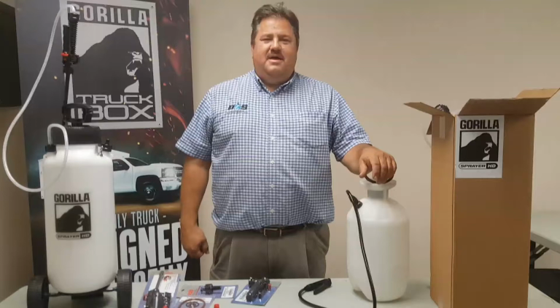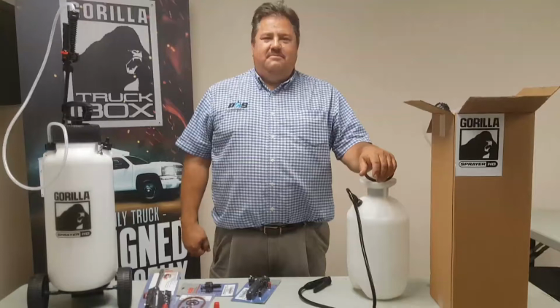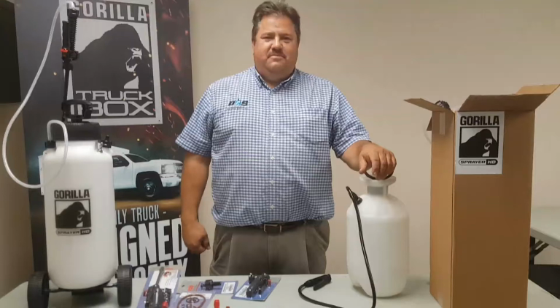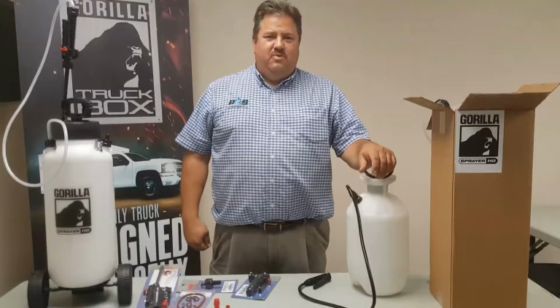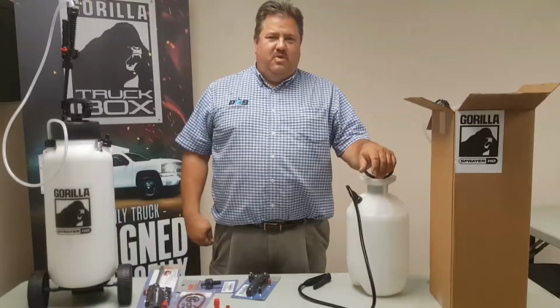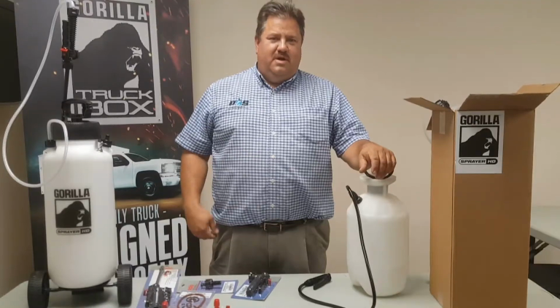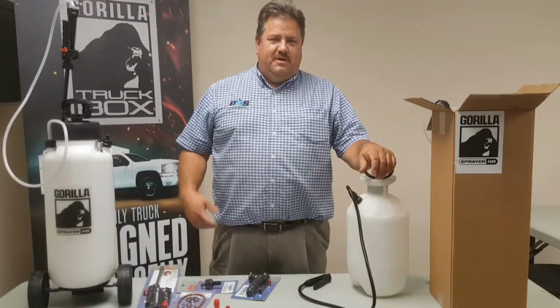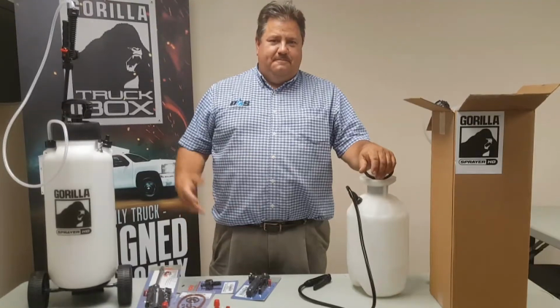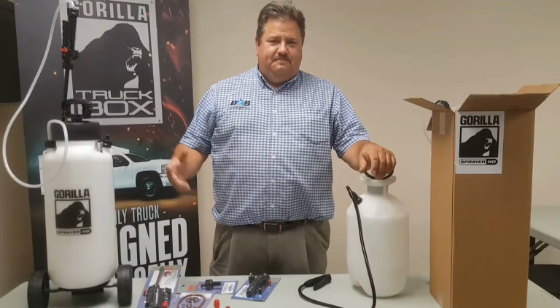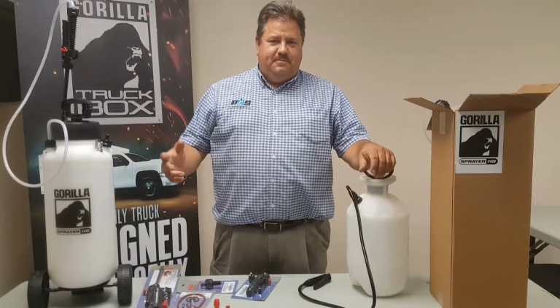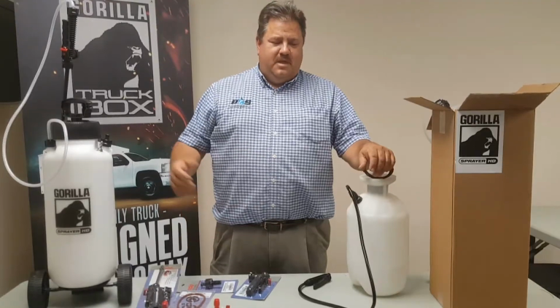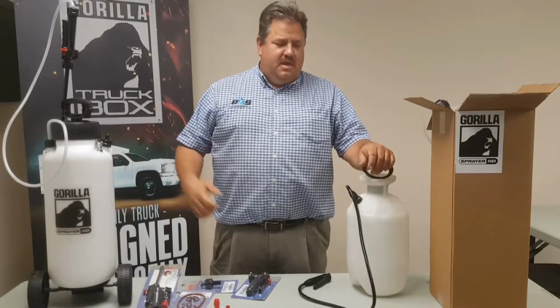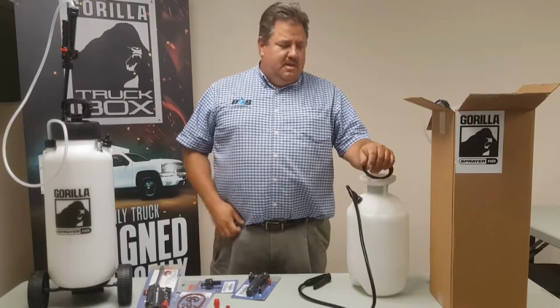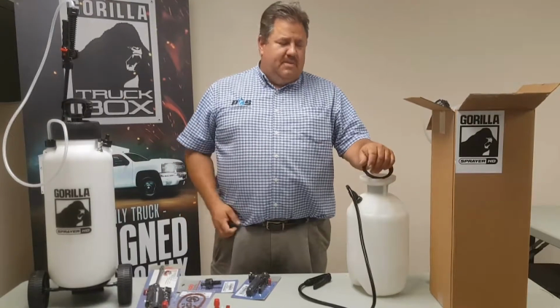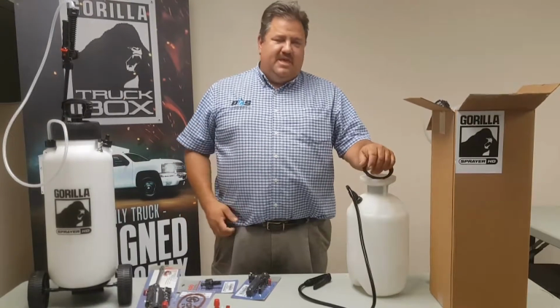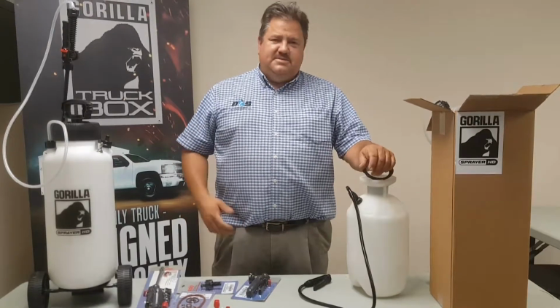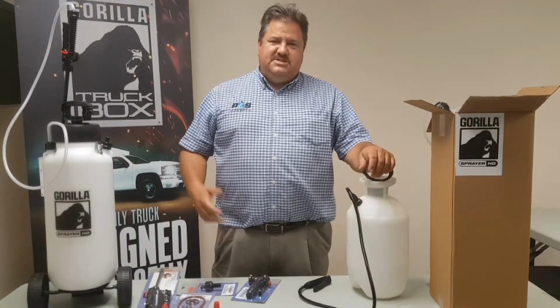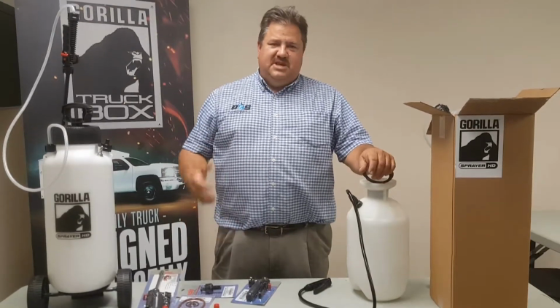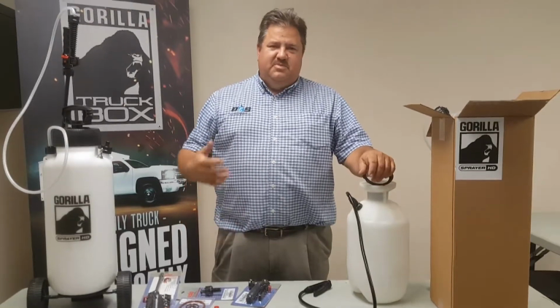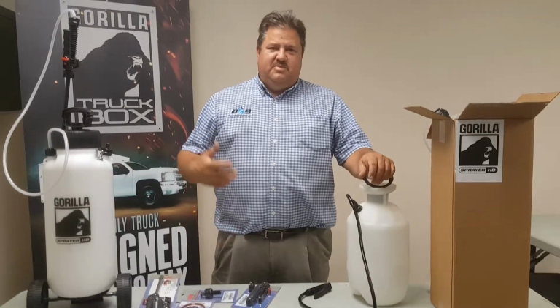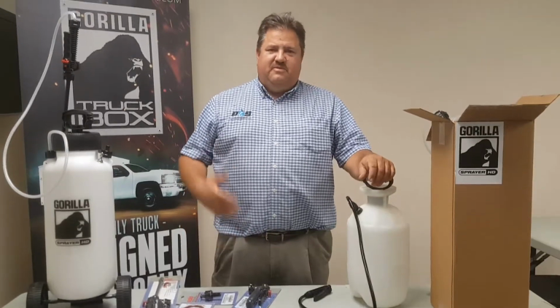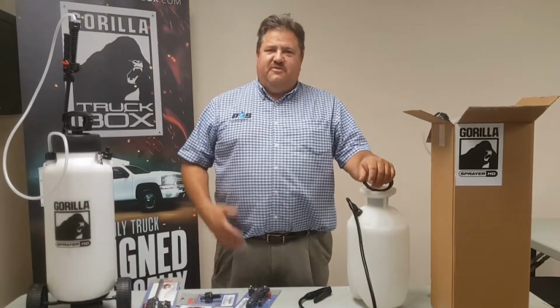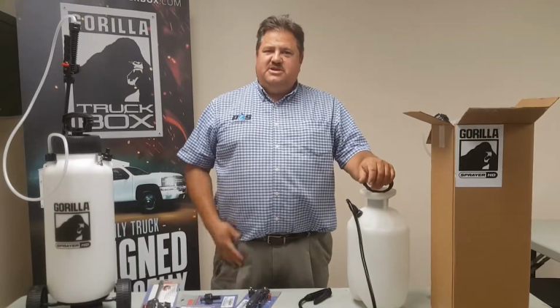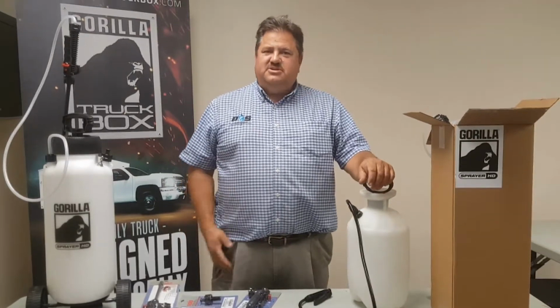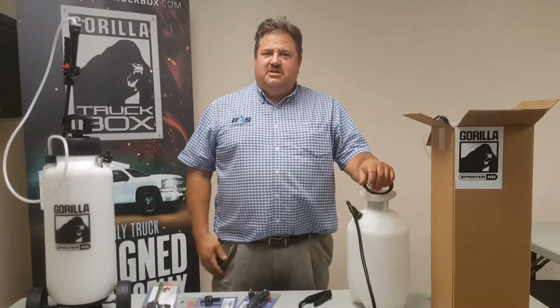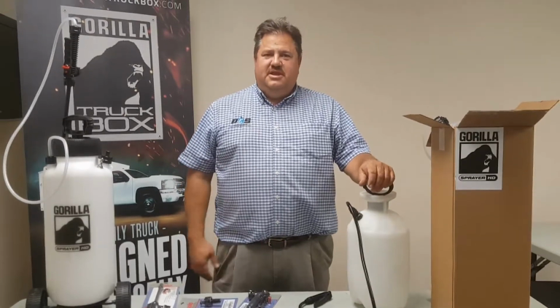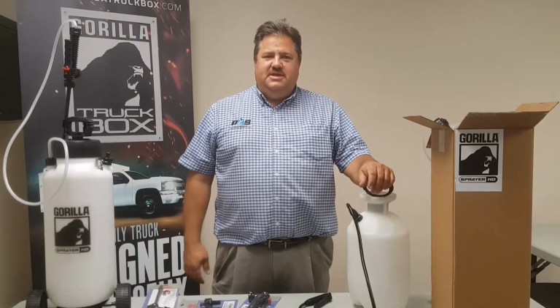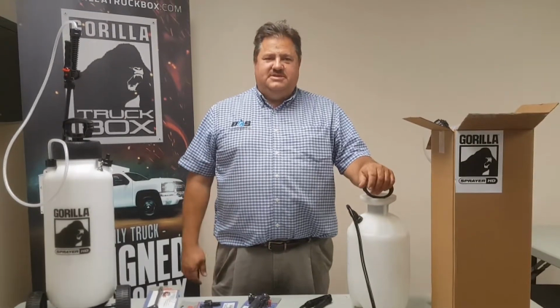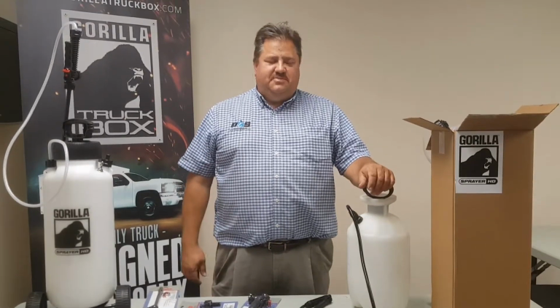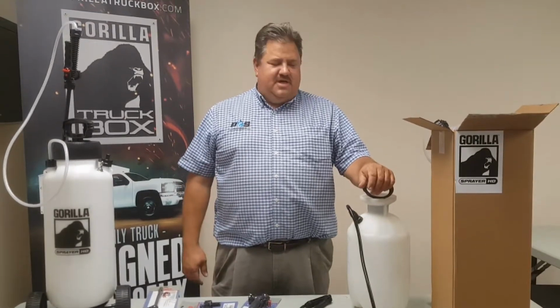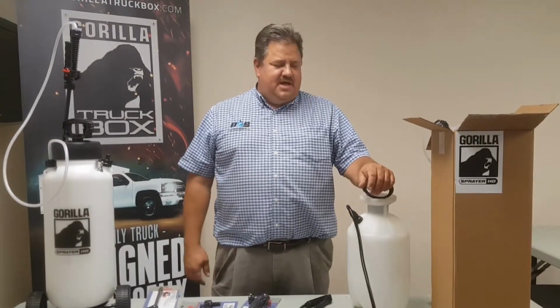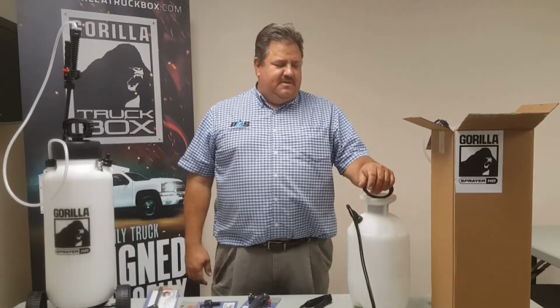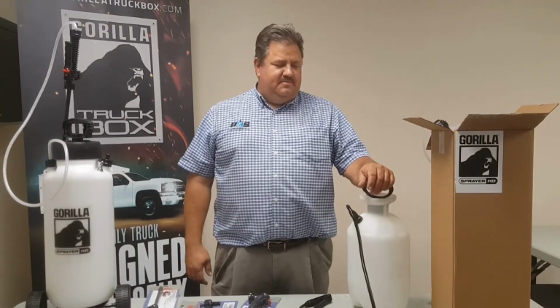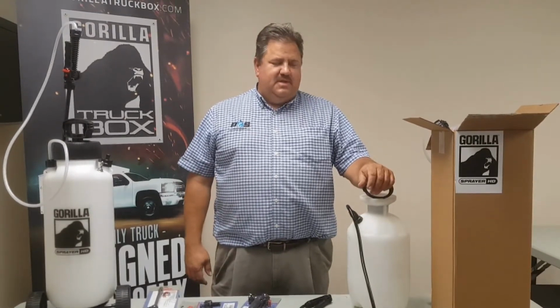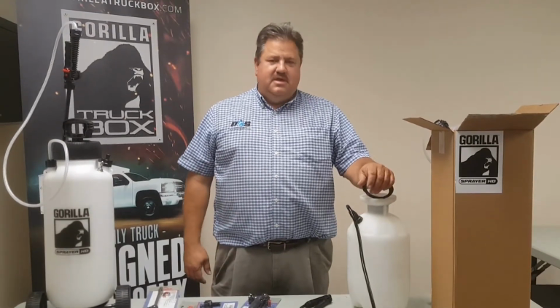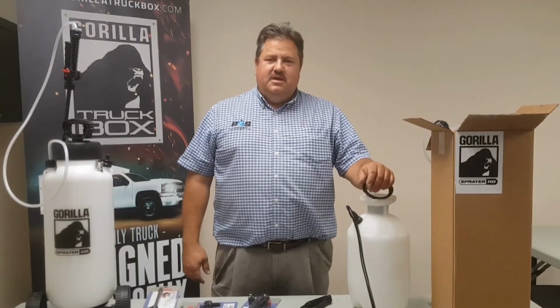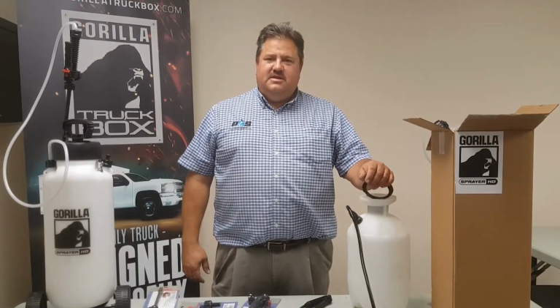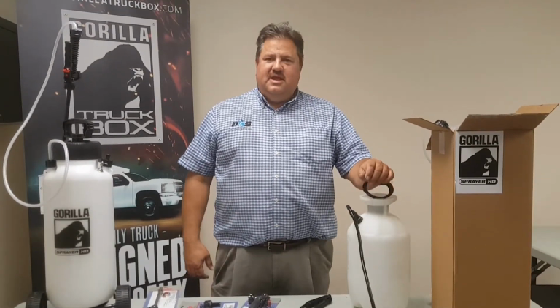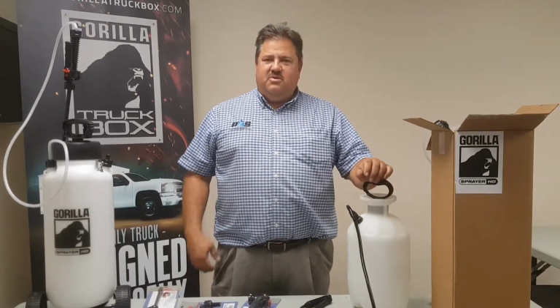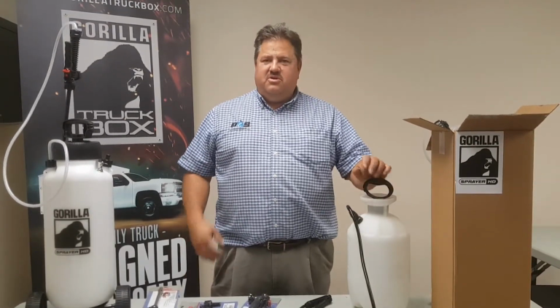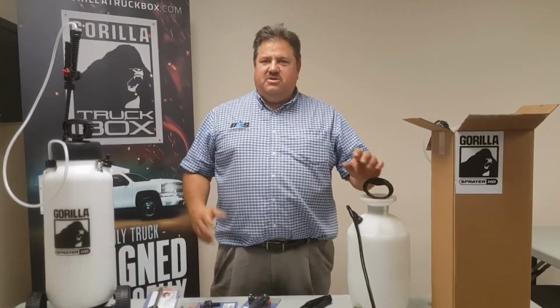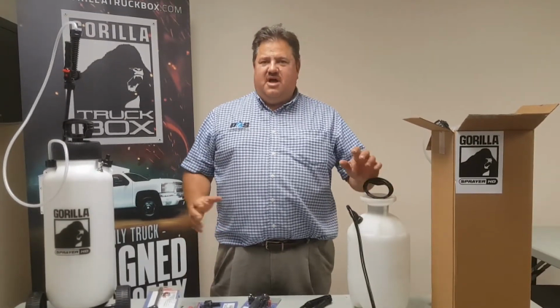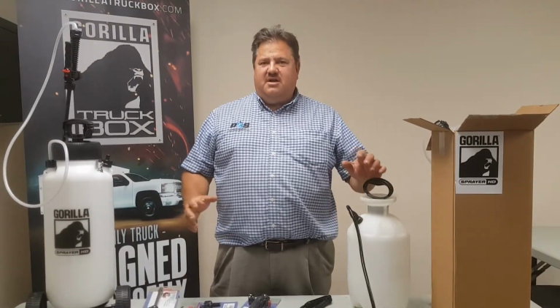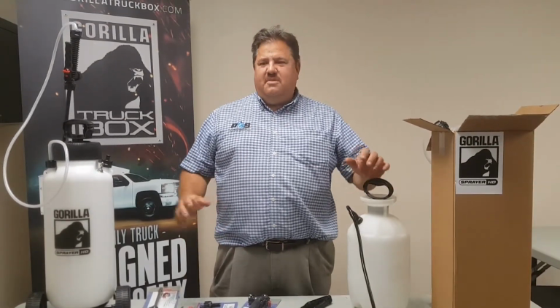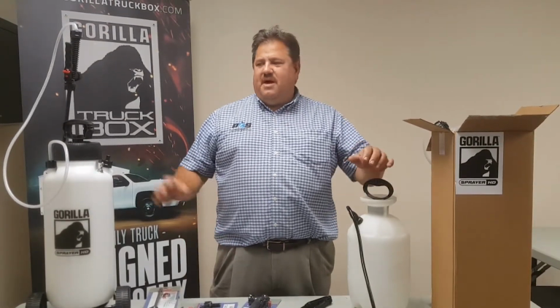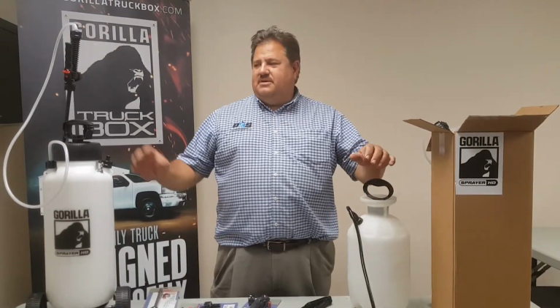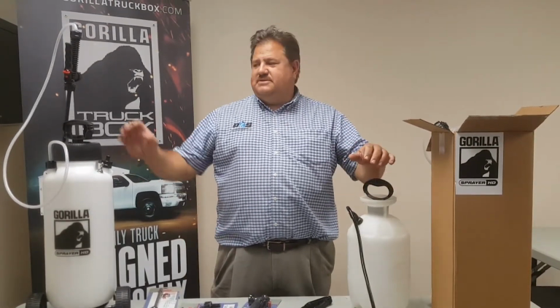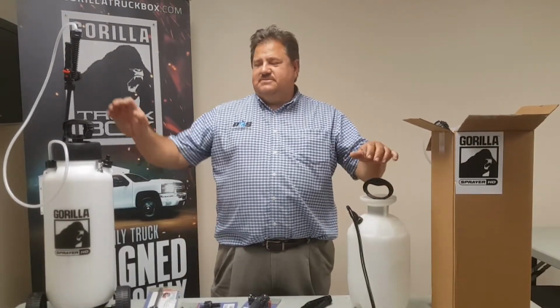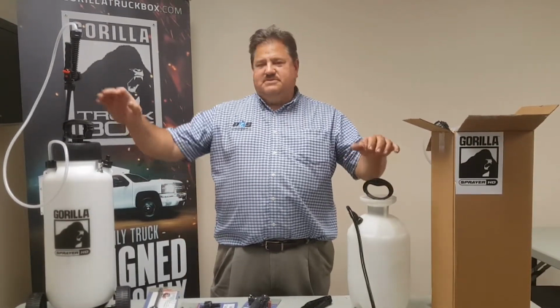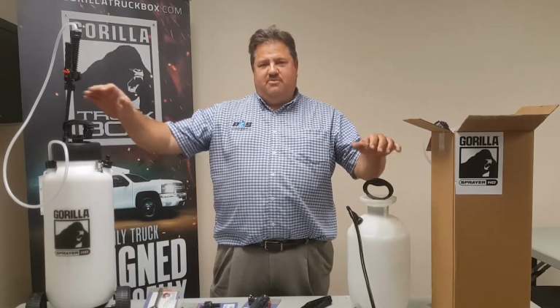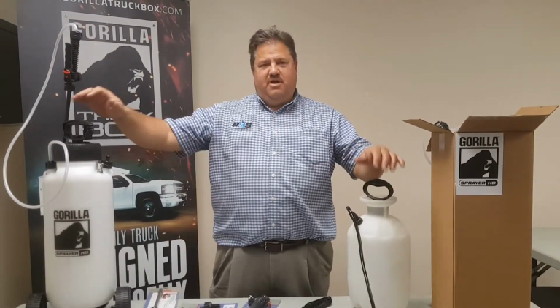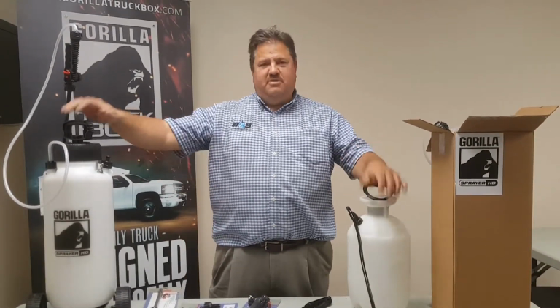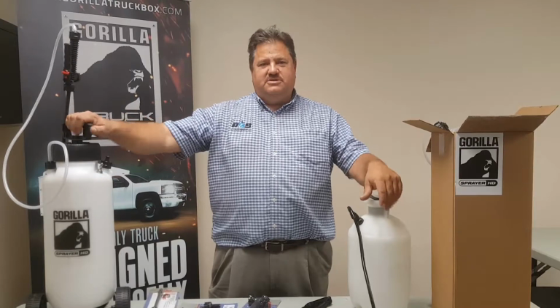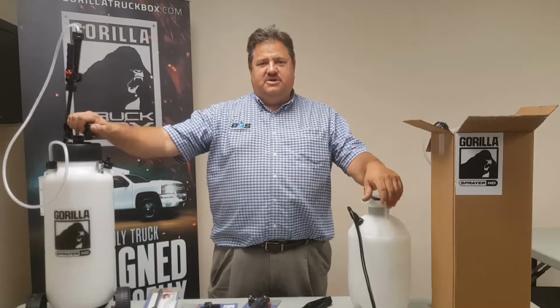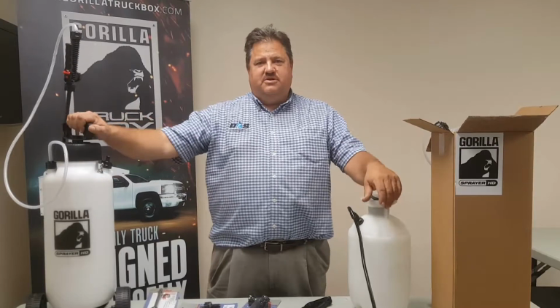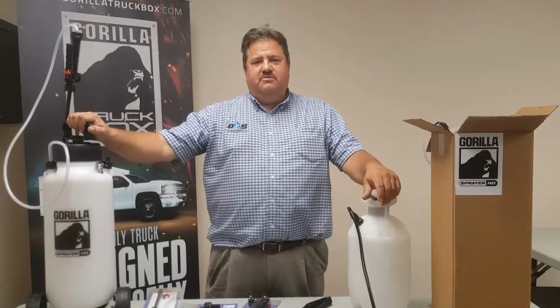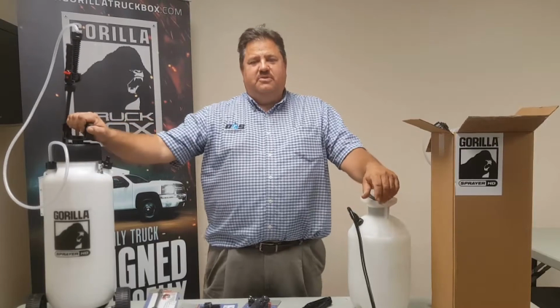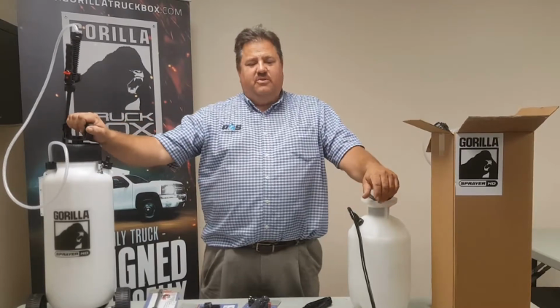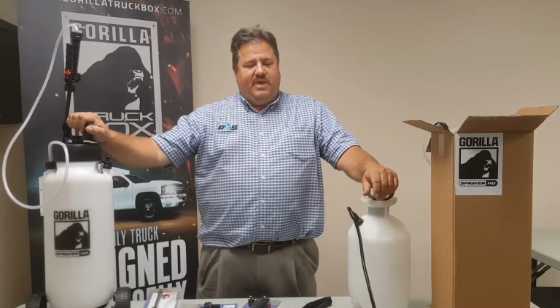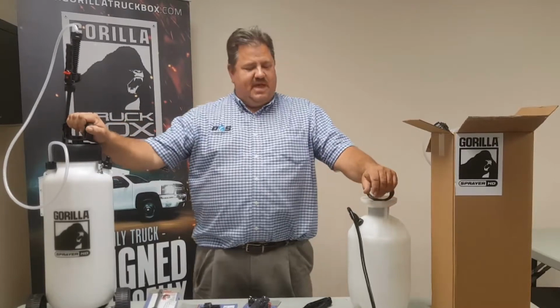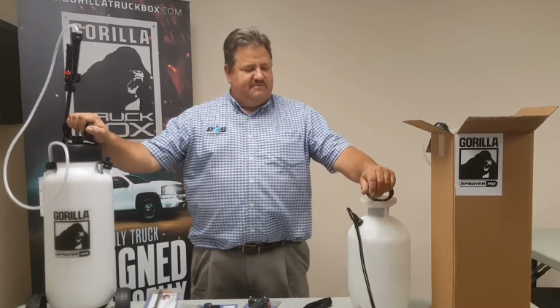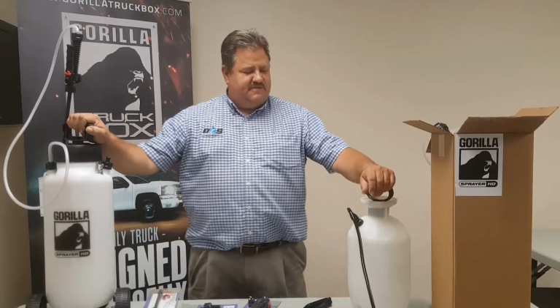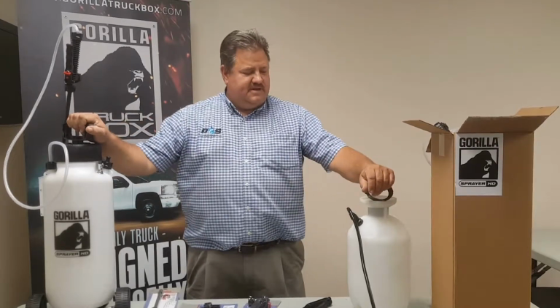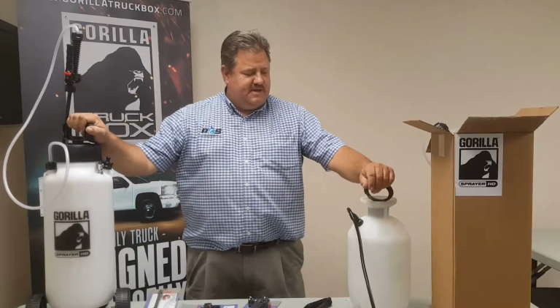Hi, welcome. My name is Tim with Professional Cleaning Supply. Today we're going to talk about some sprayers that we have.